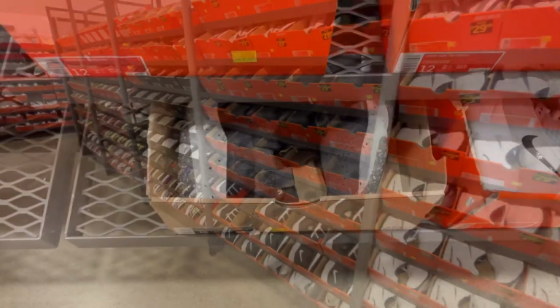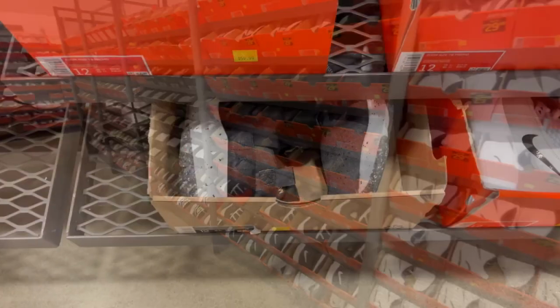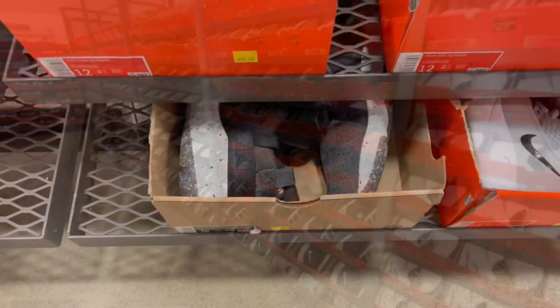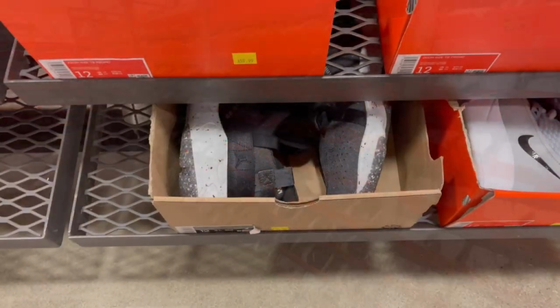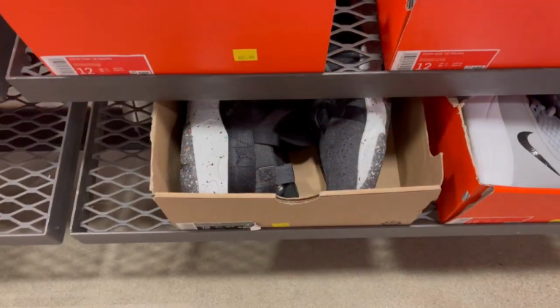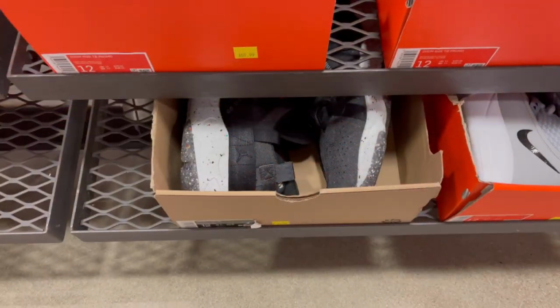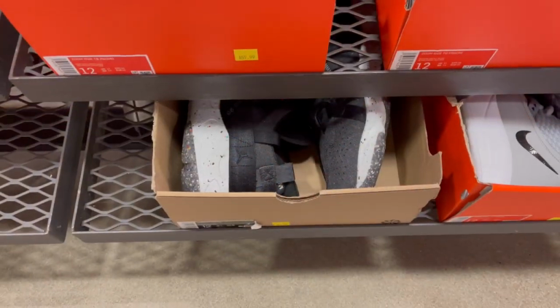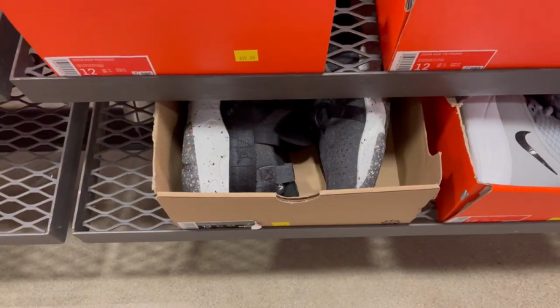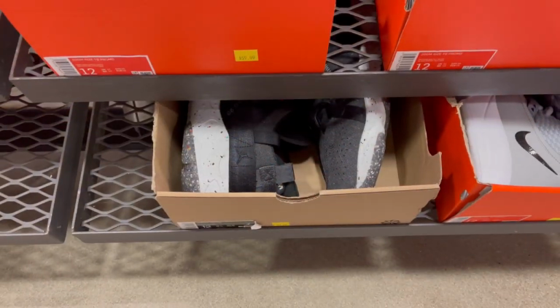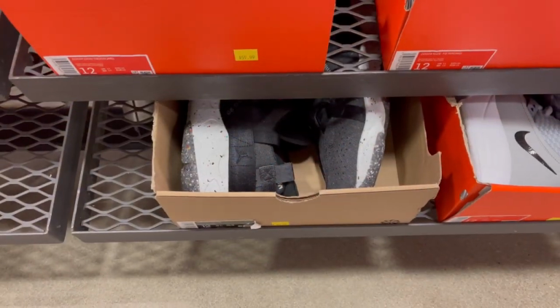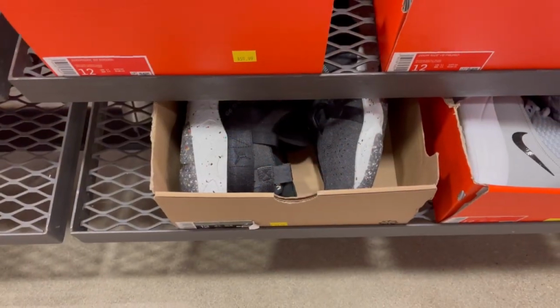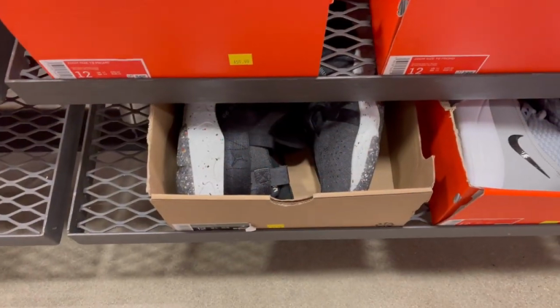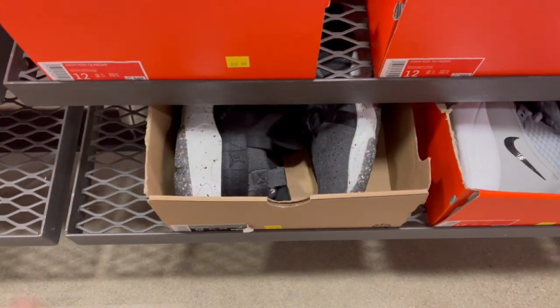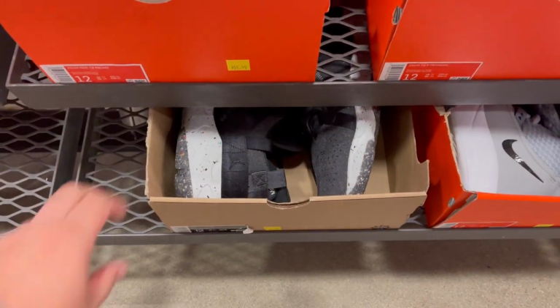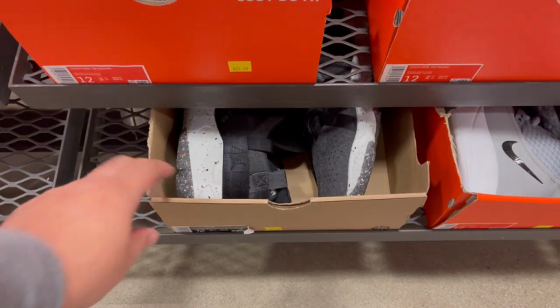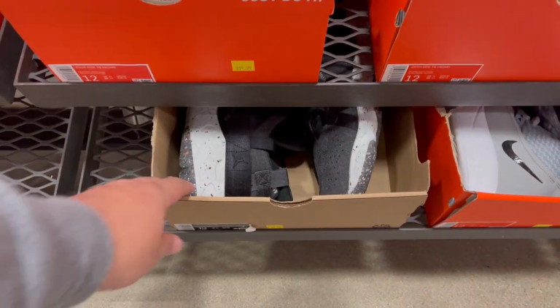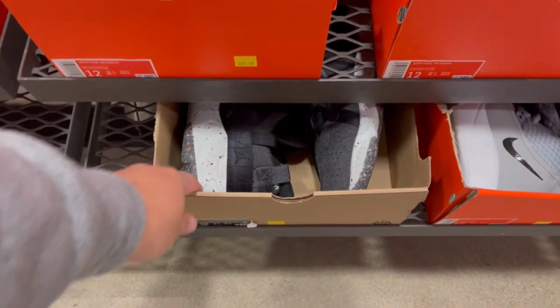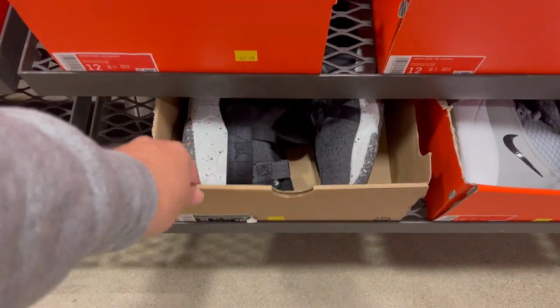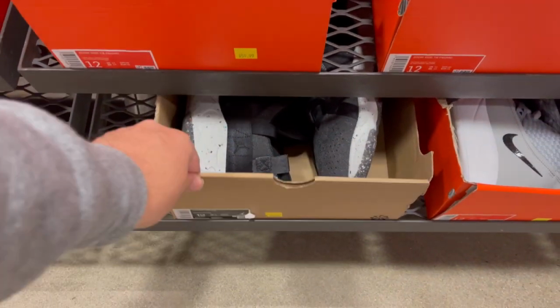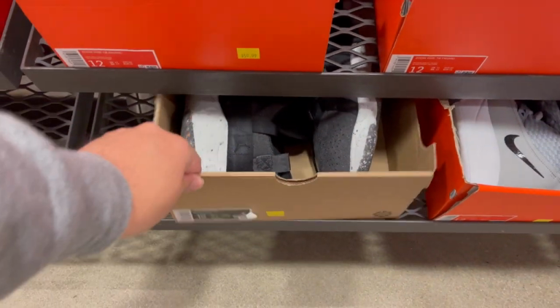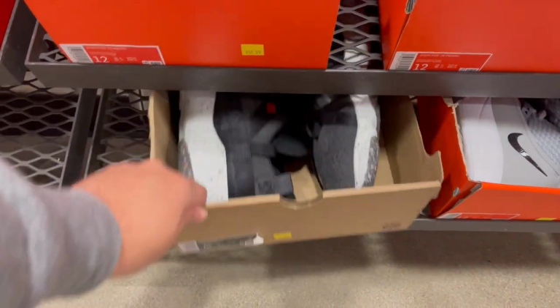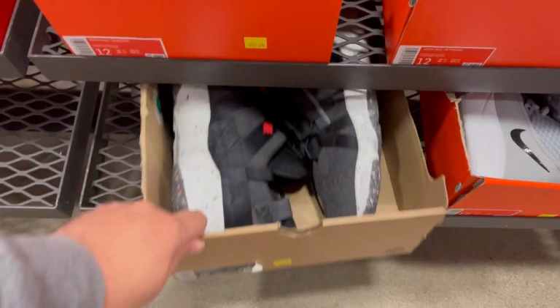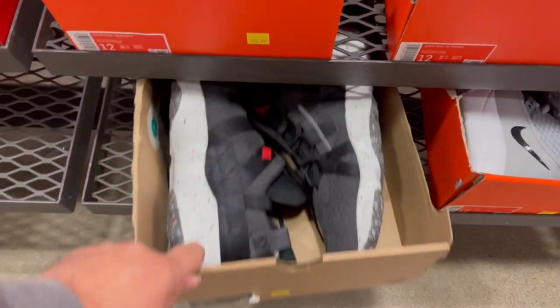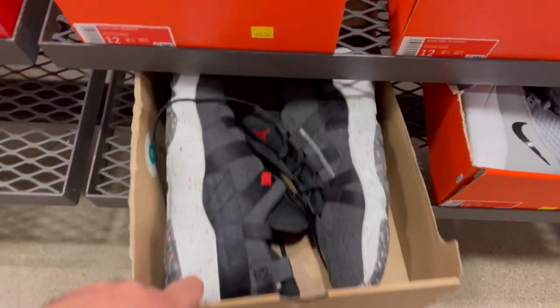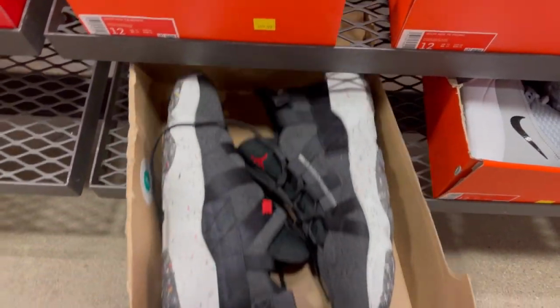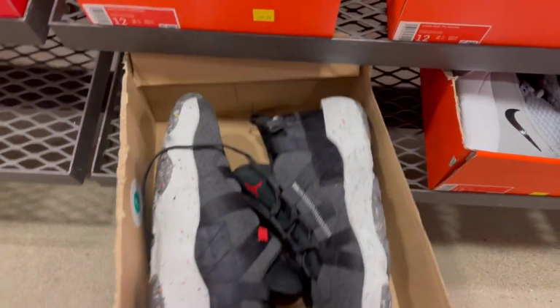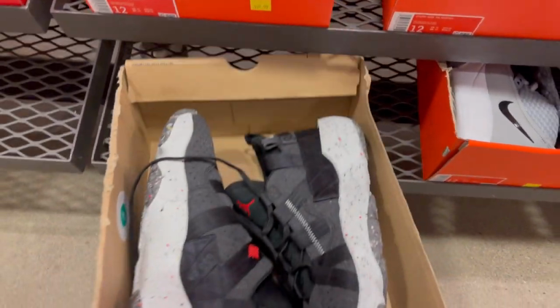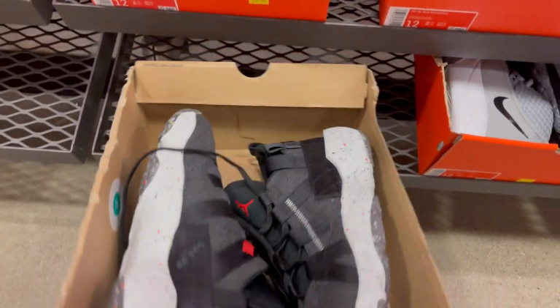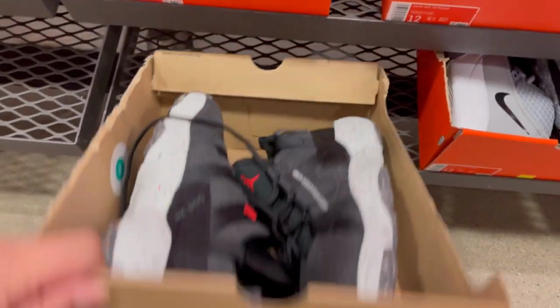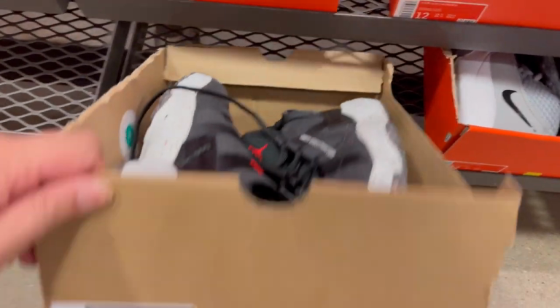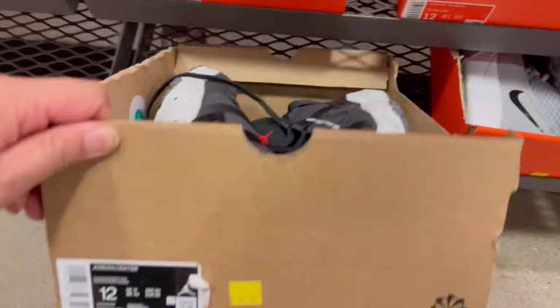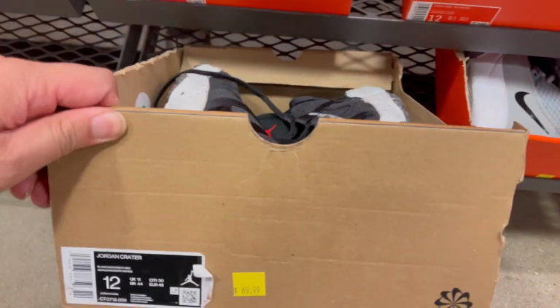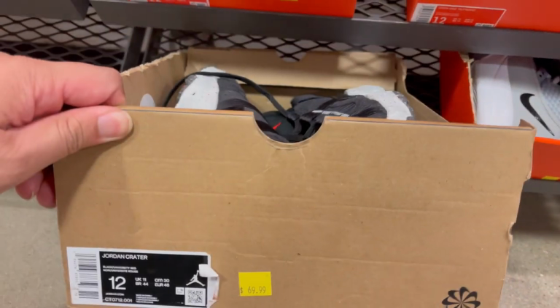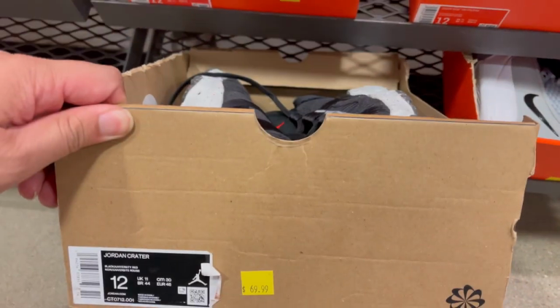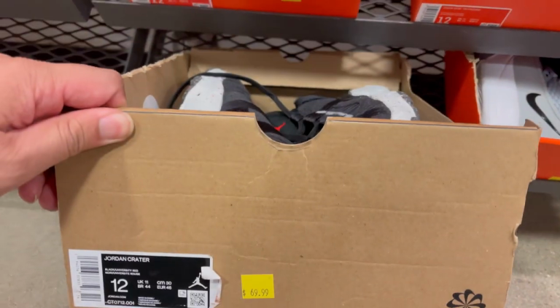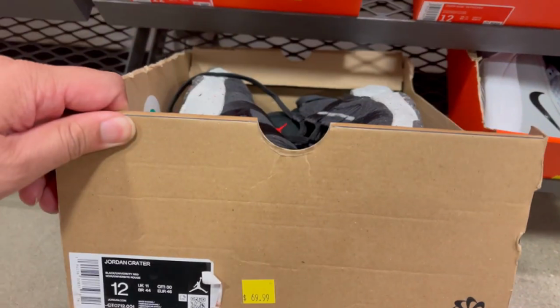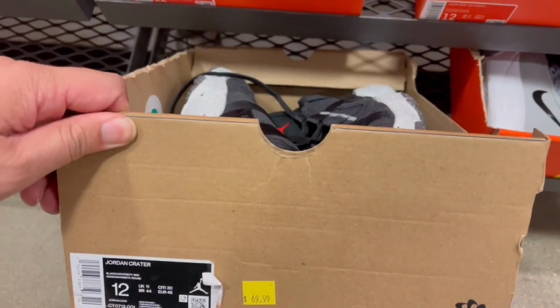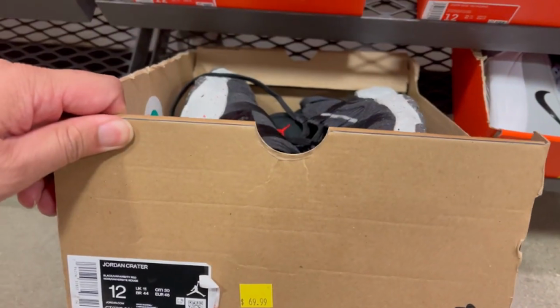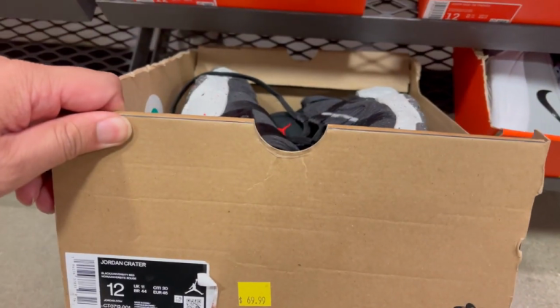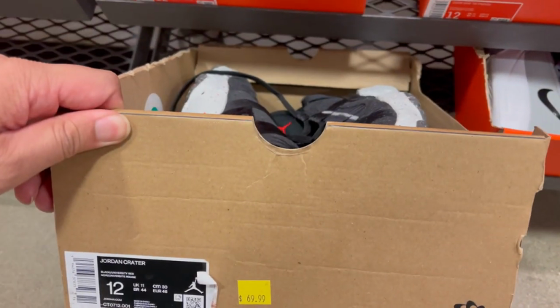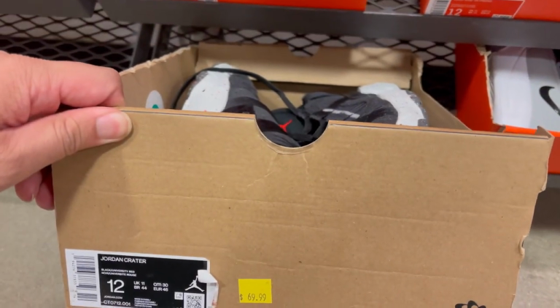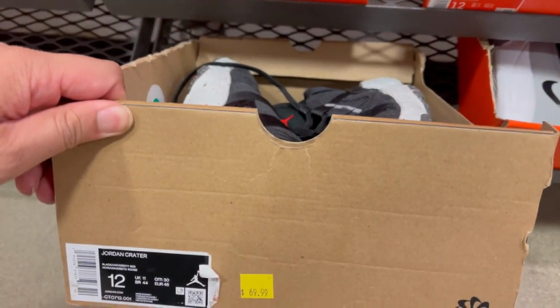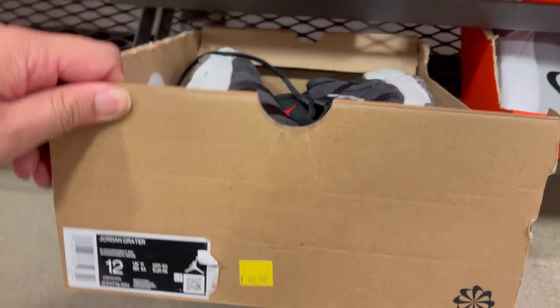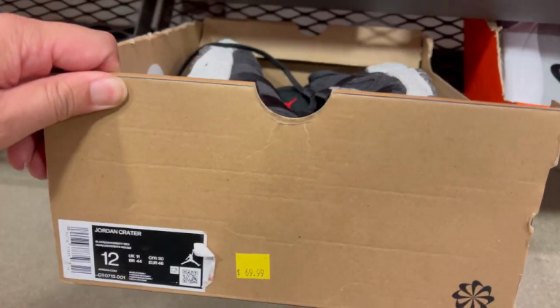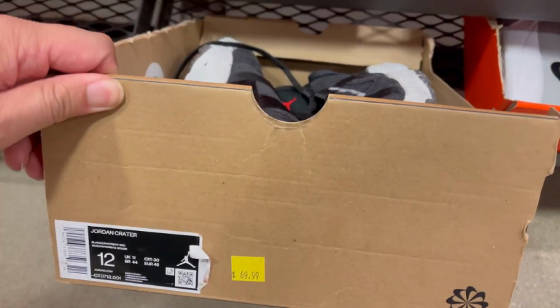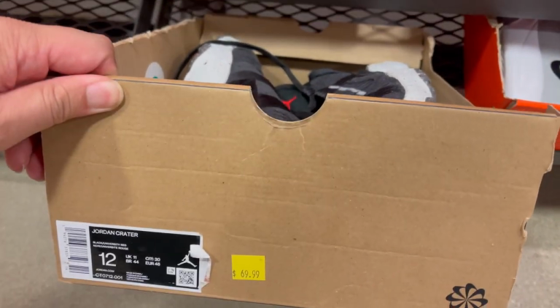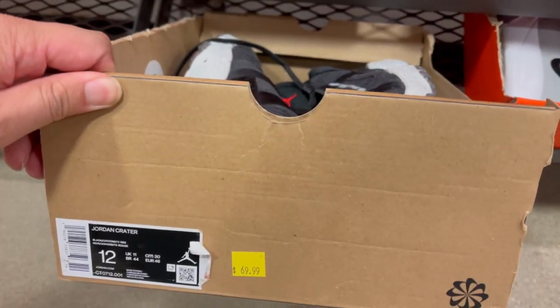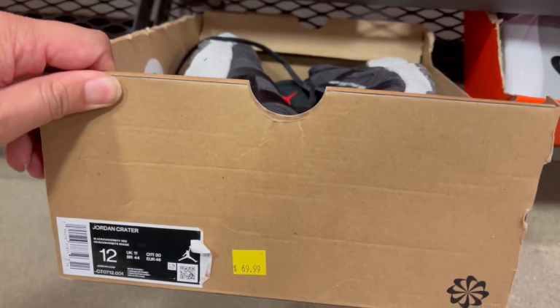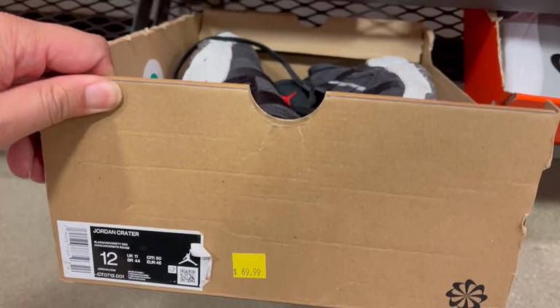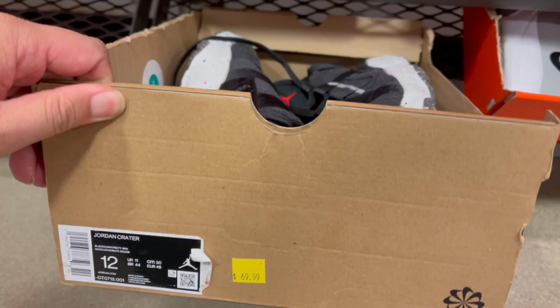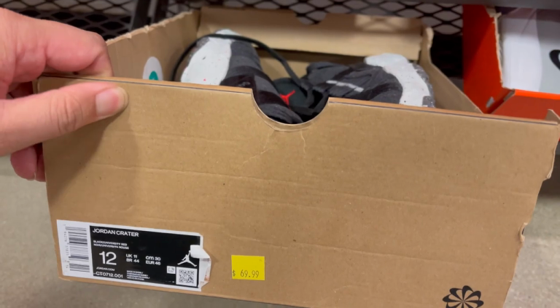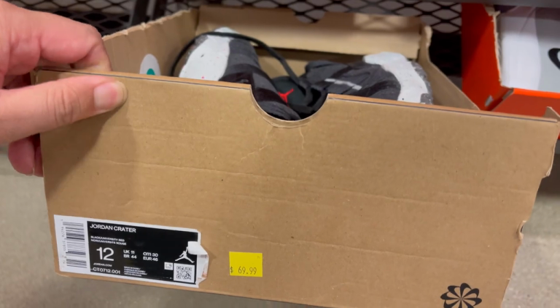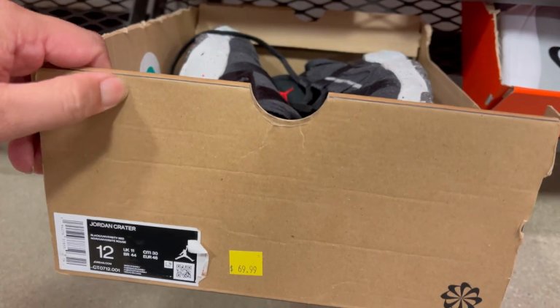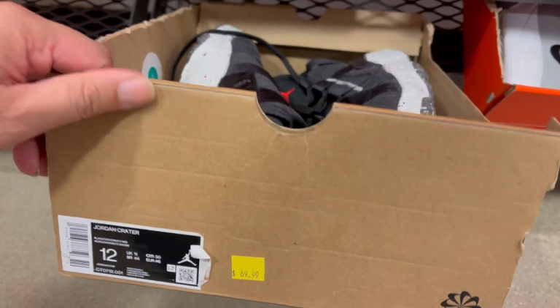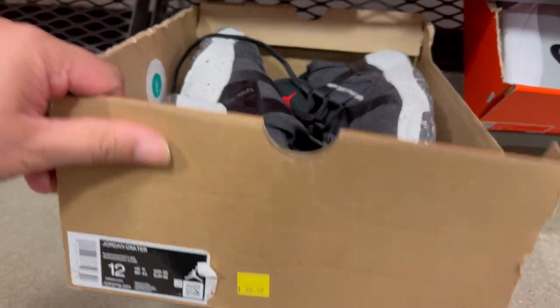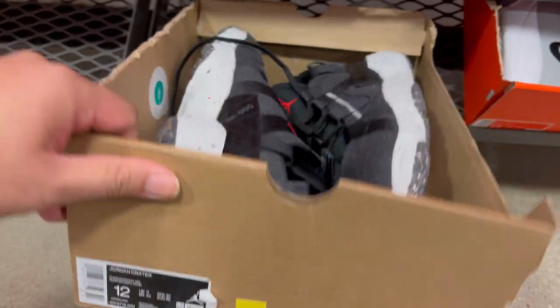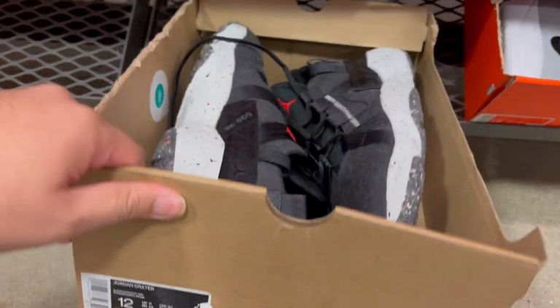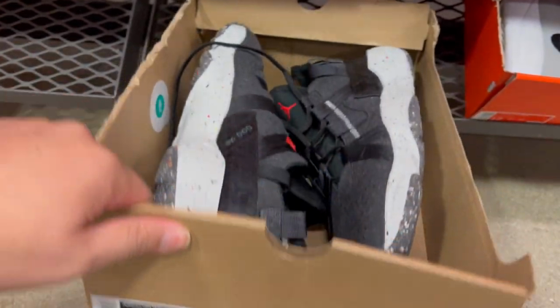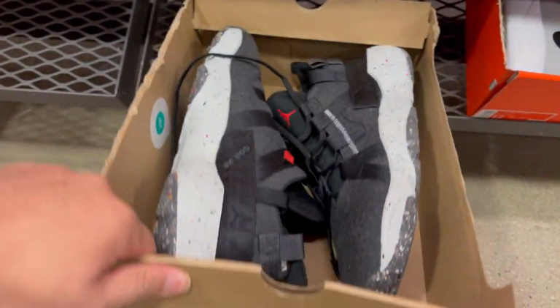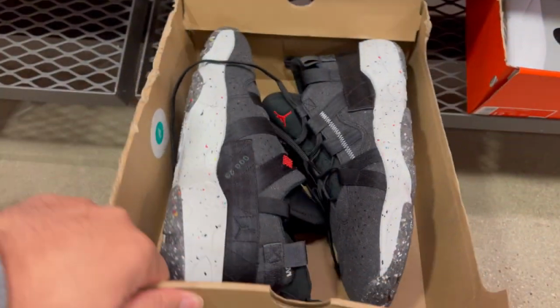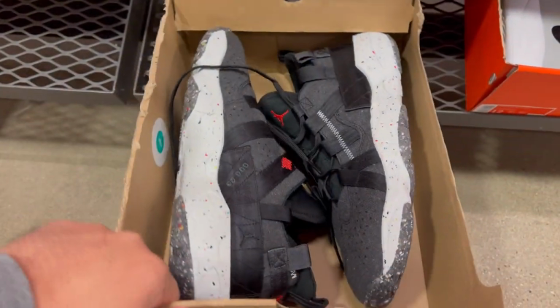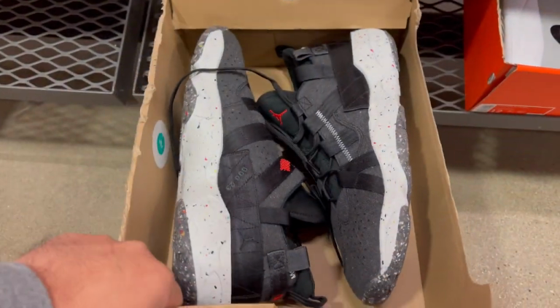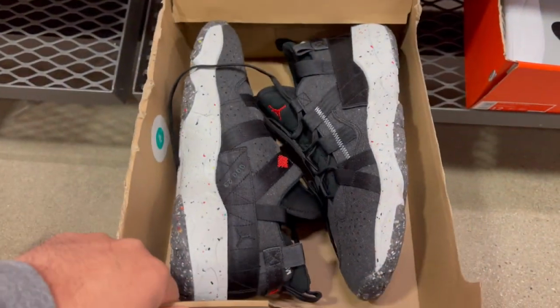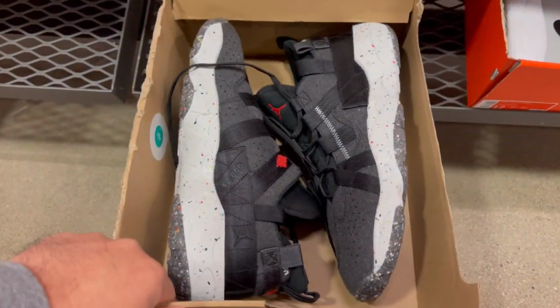In the bigger size they have the Jordan 1 Traders — $69. At the outlets they were $99.